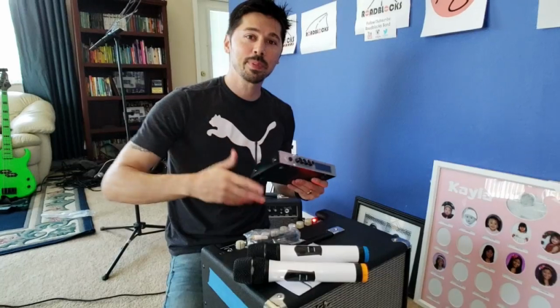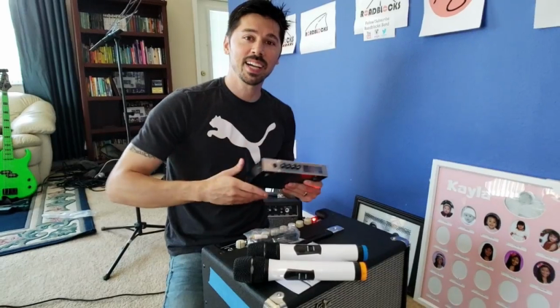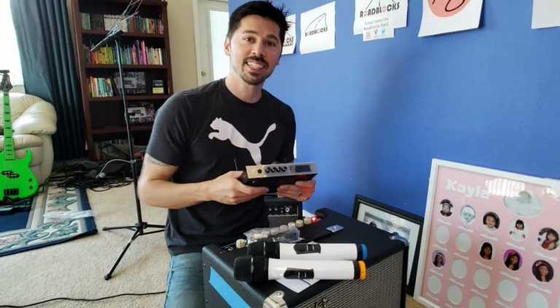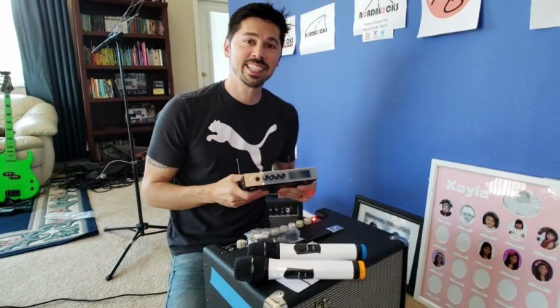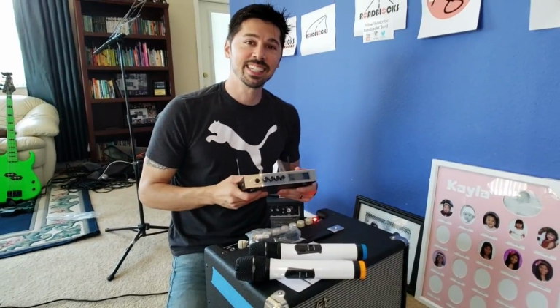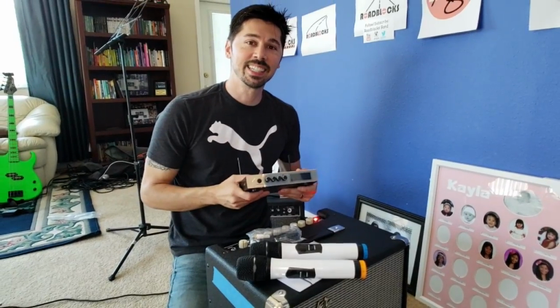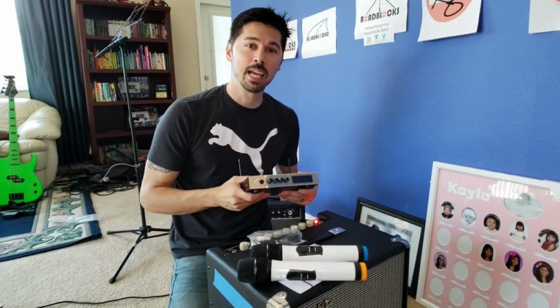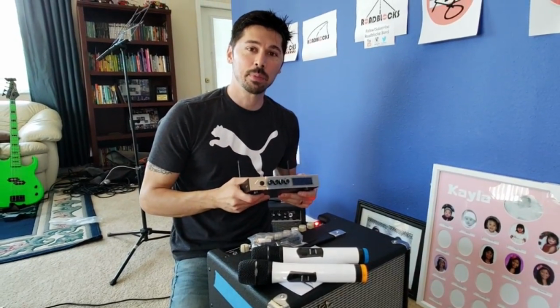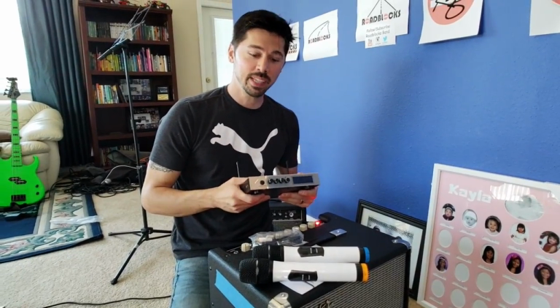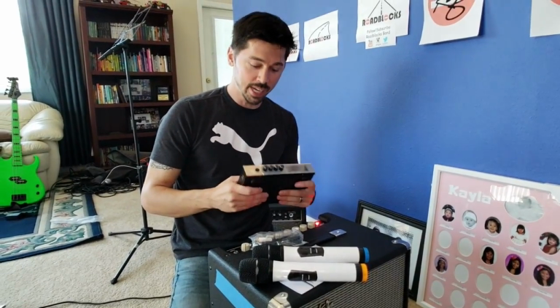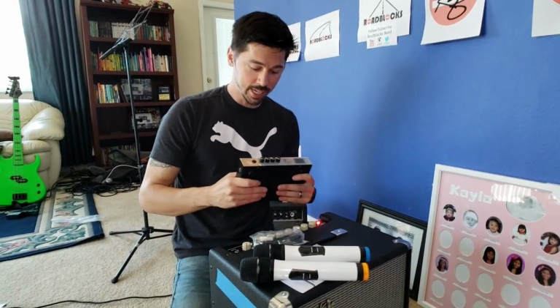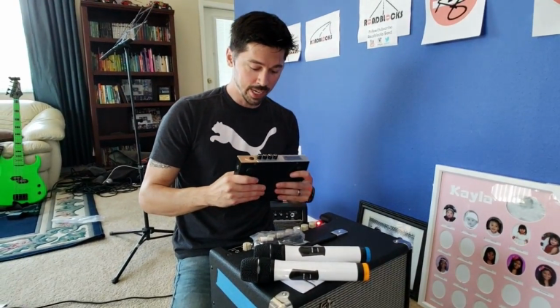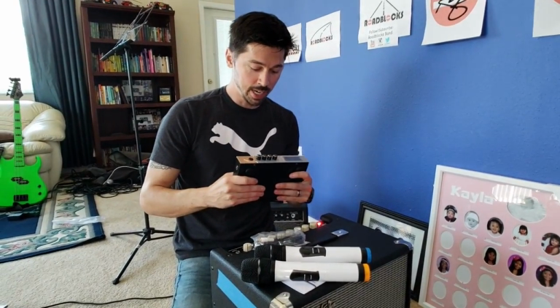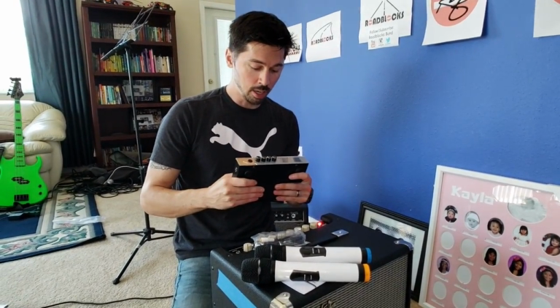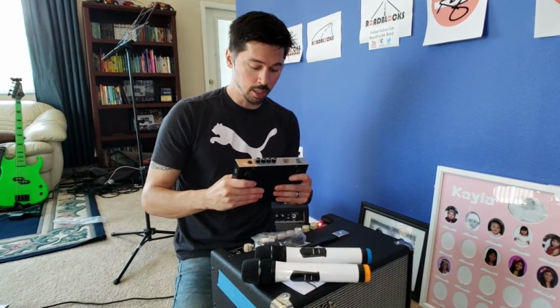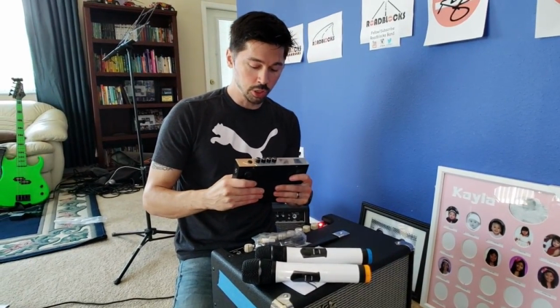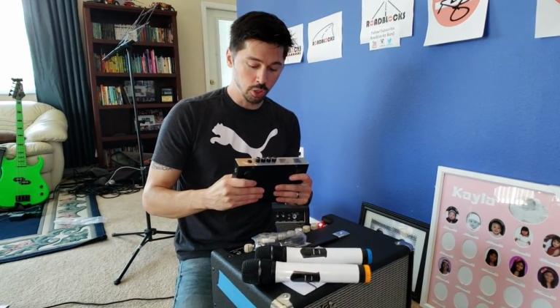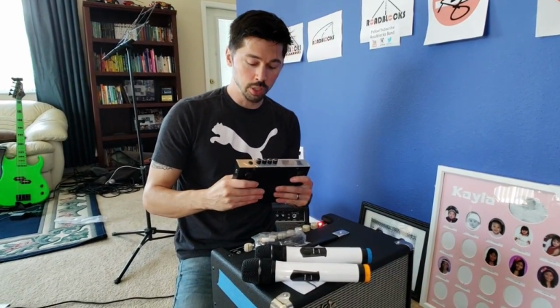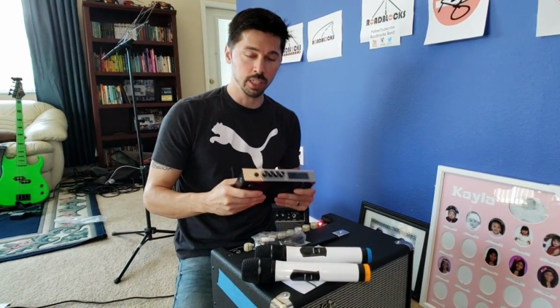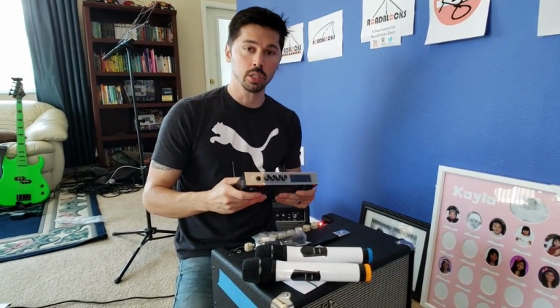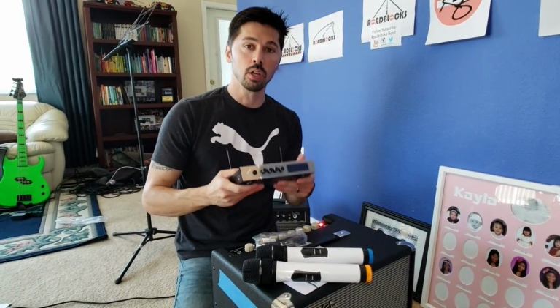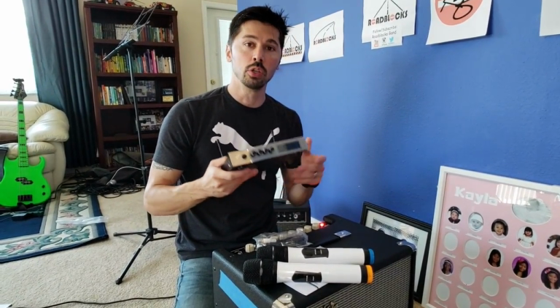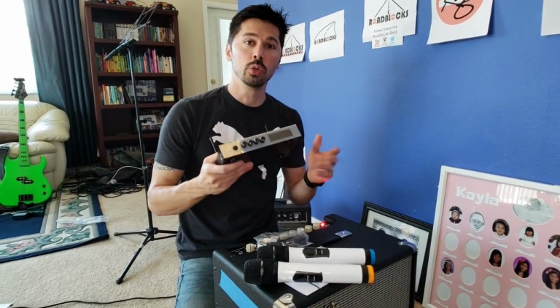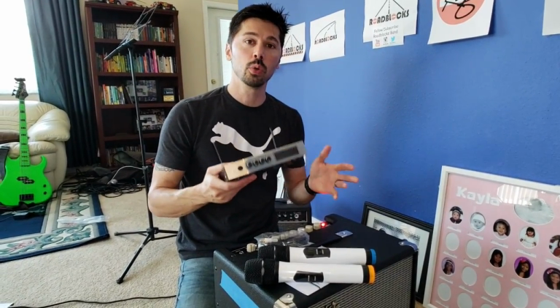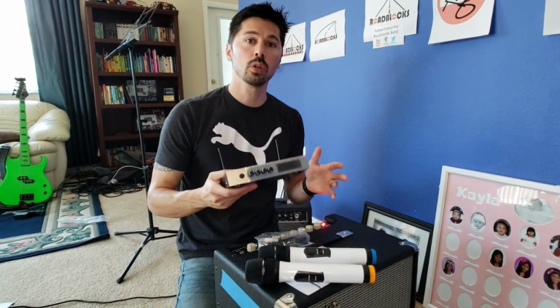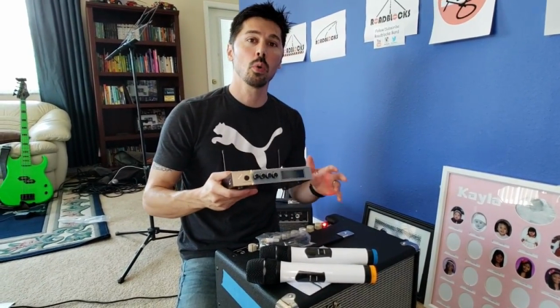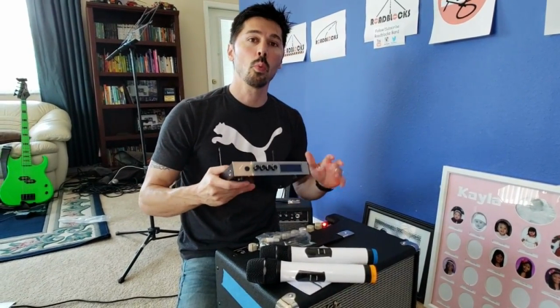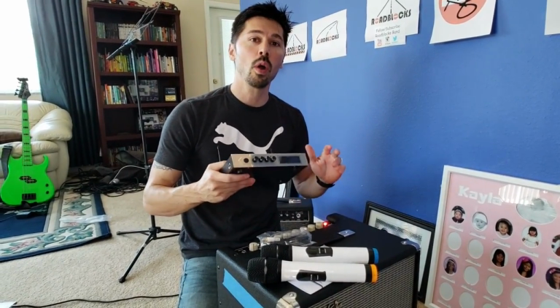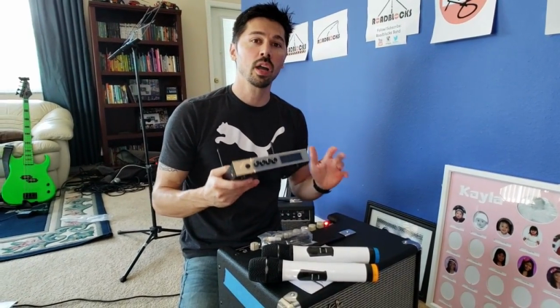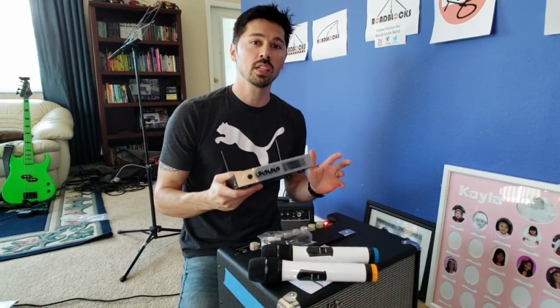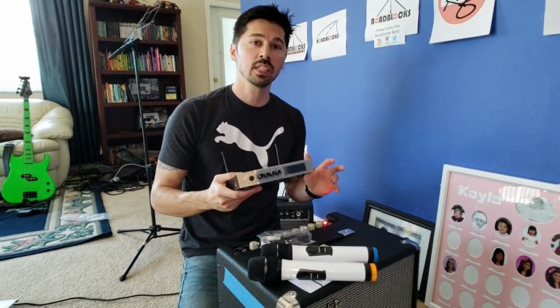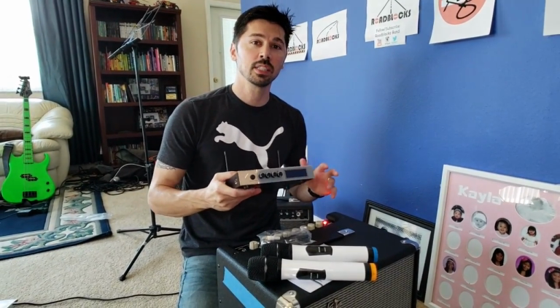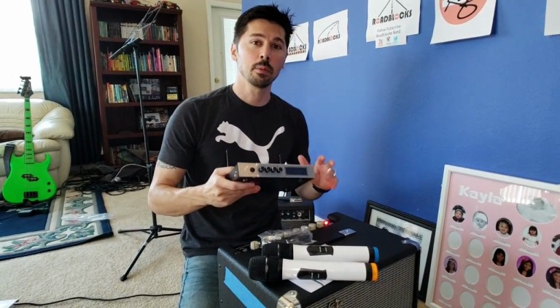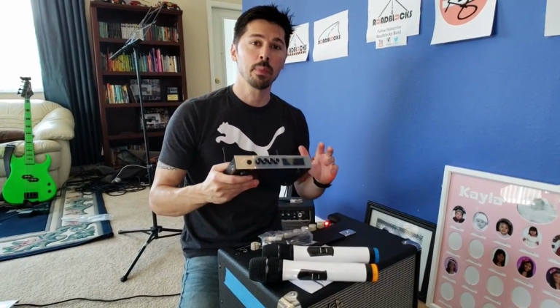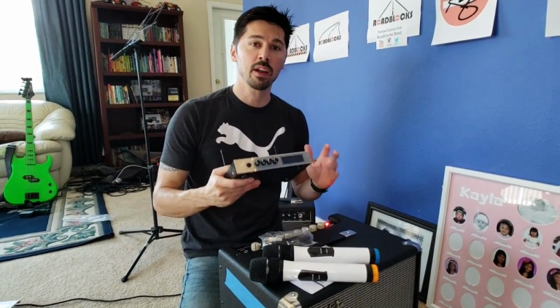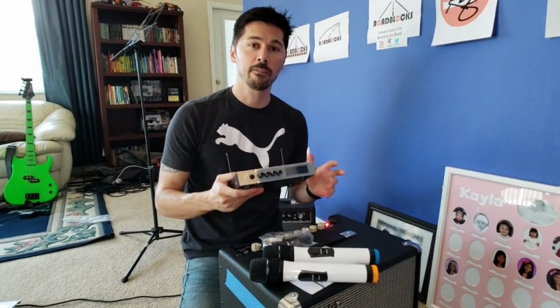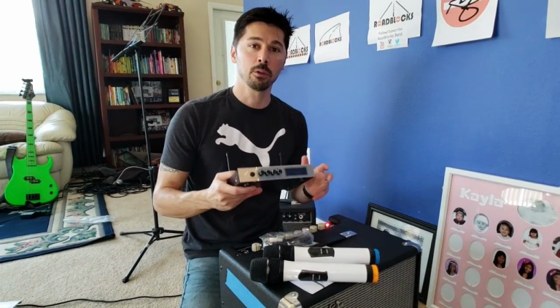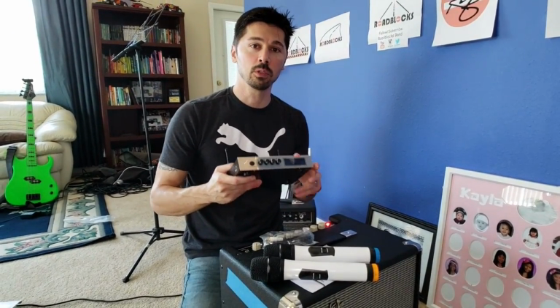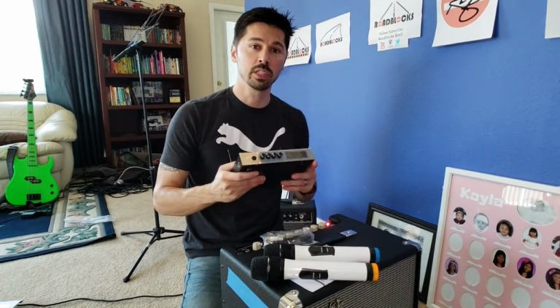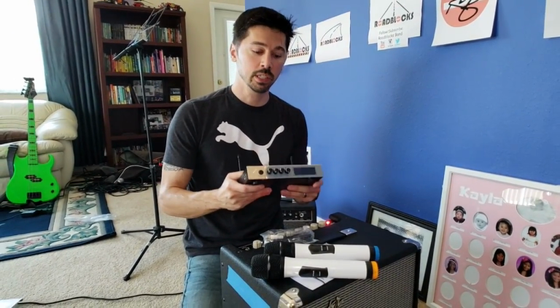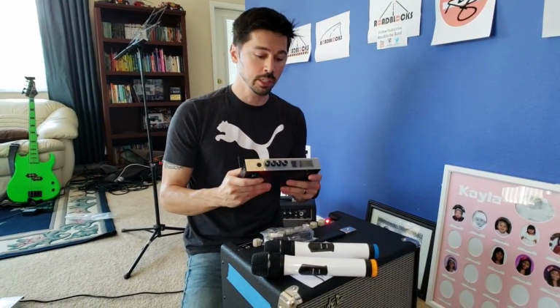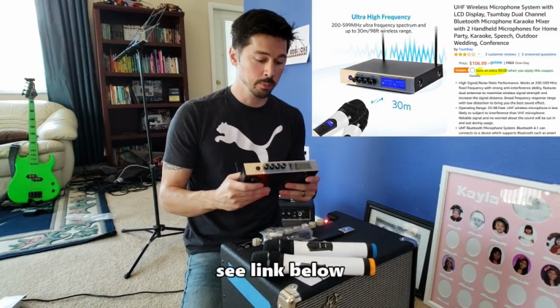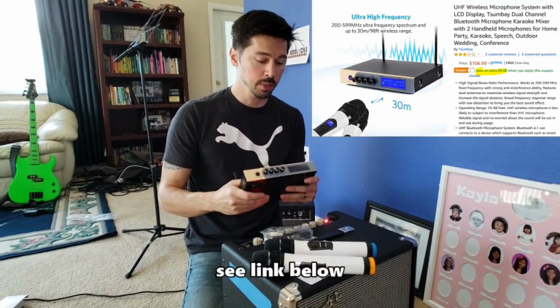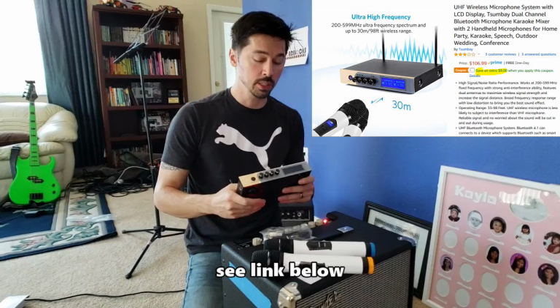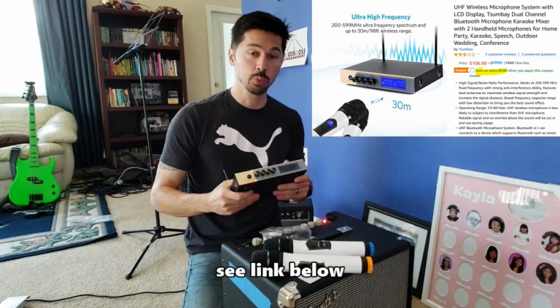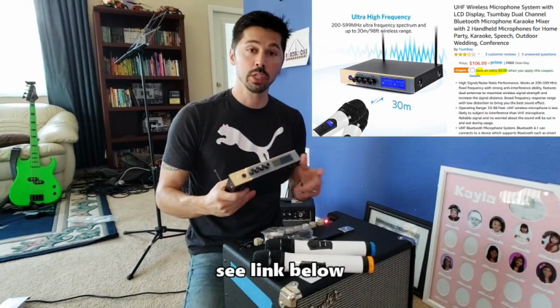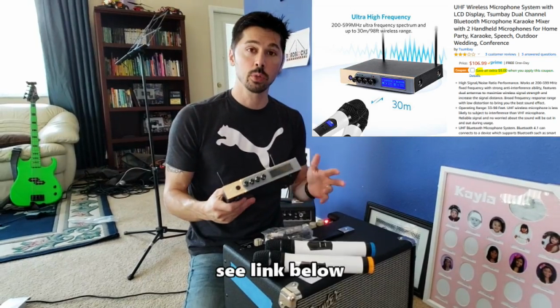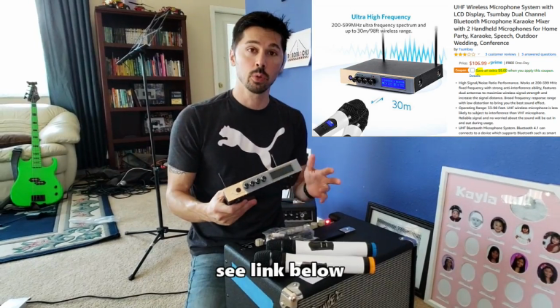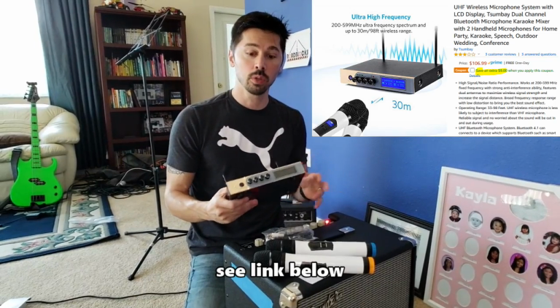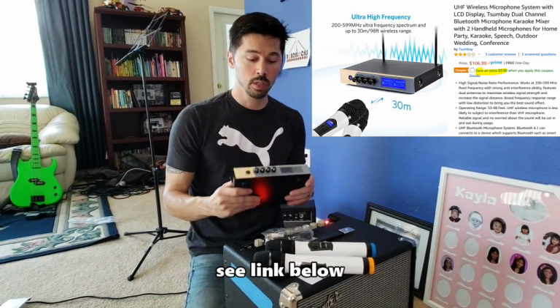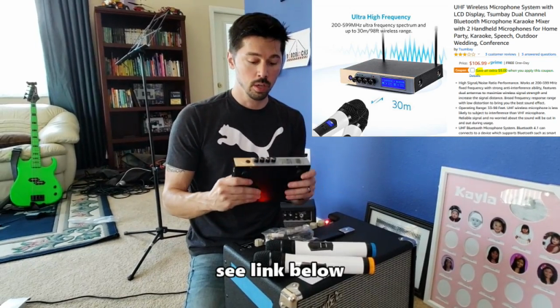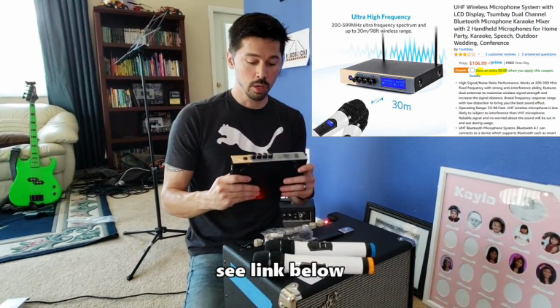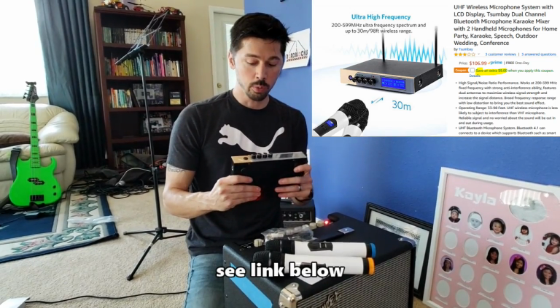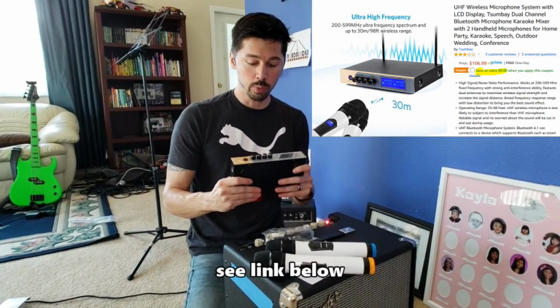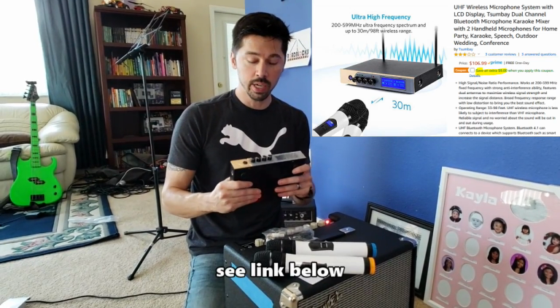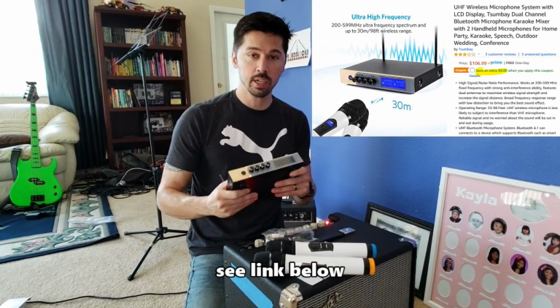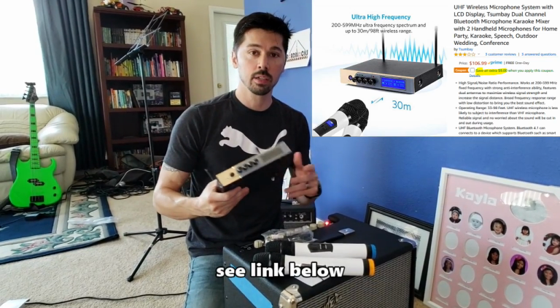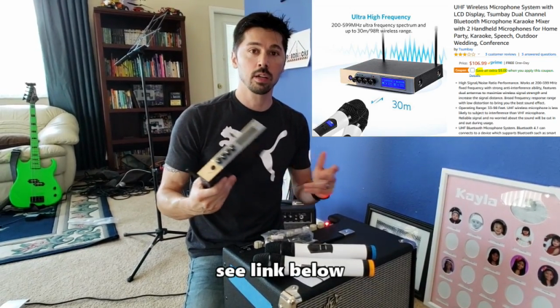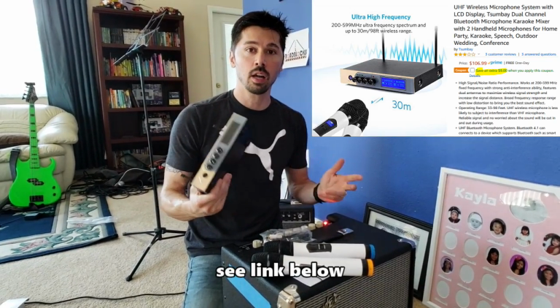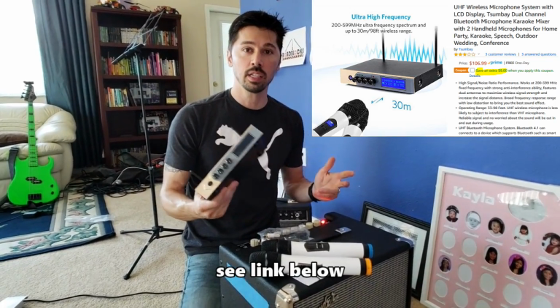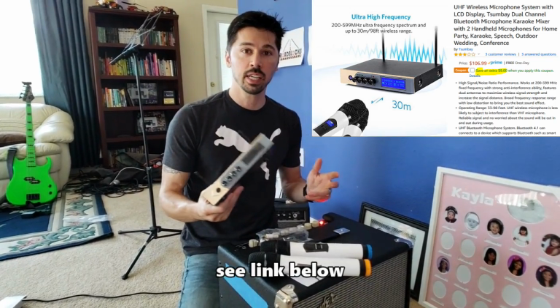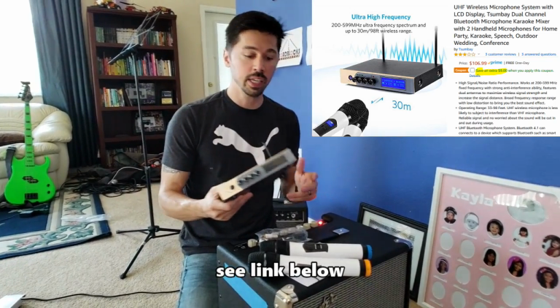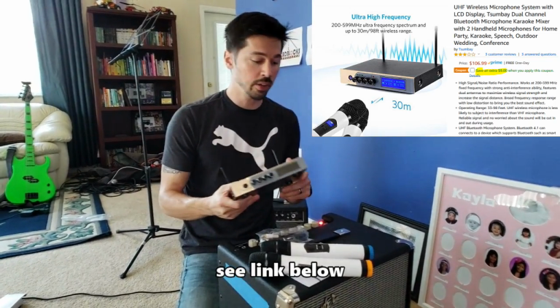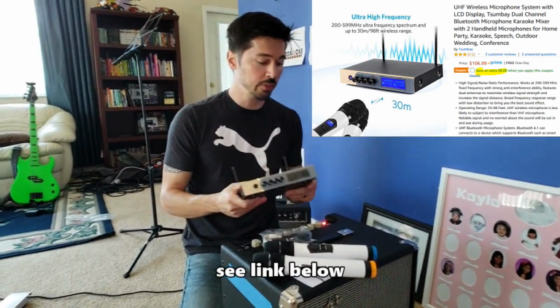Hey guys, this is Tampa Tech, and I'm going to show you this dual wireless microphone system. It's really cool — a great holiday gift.